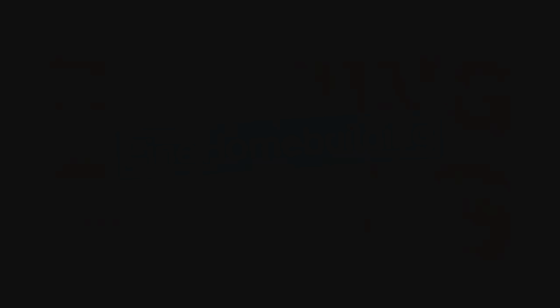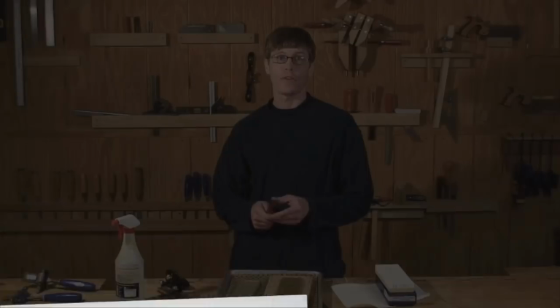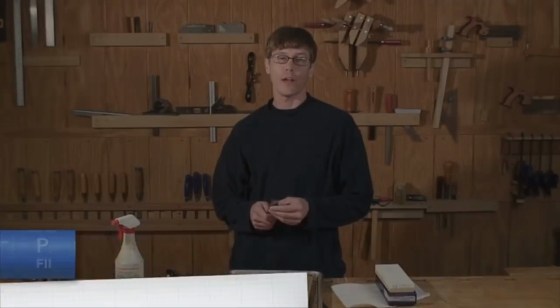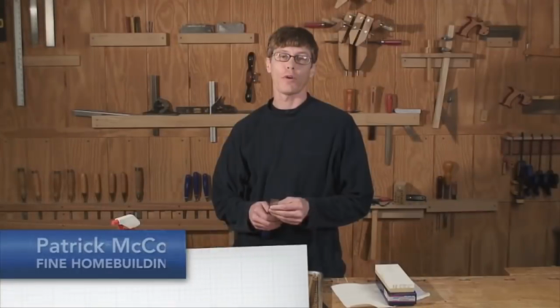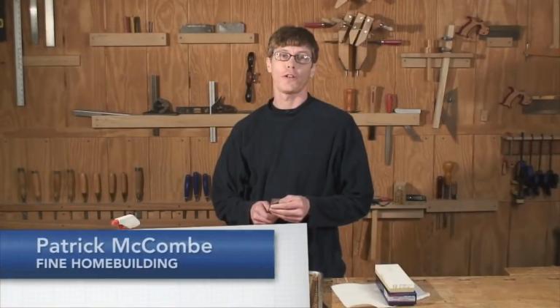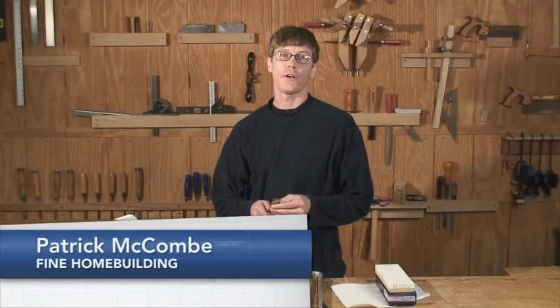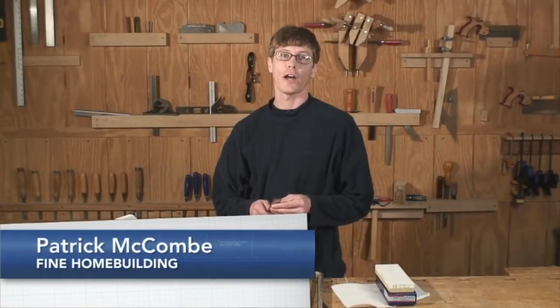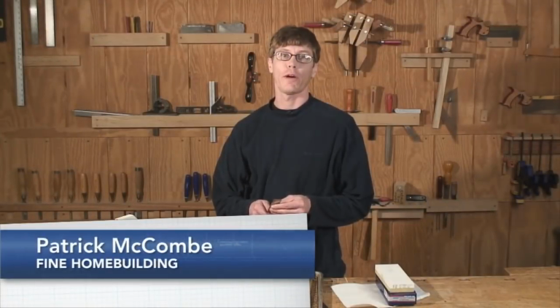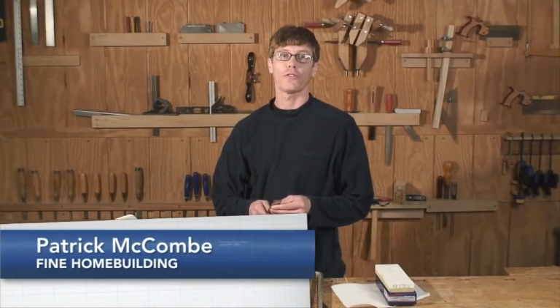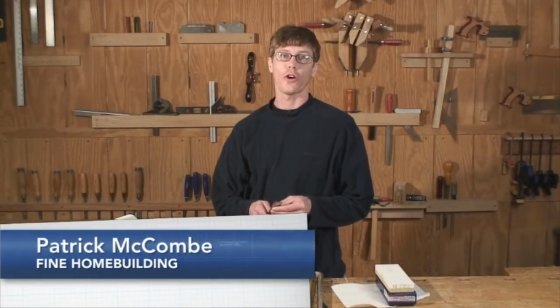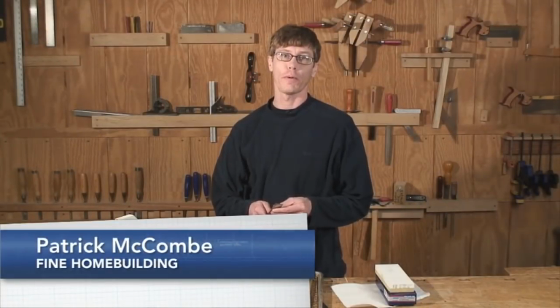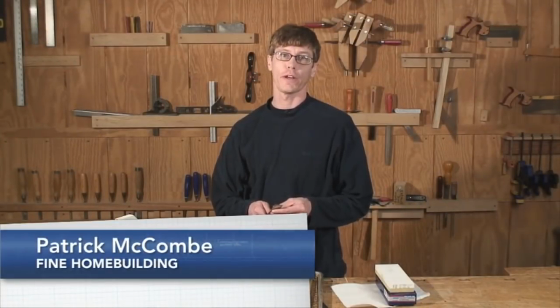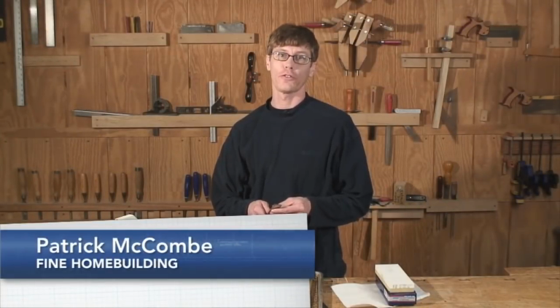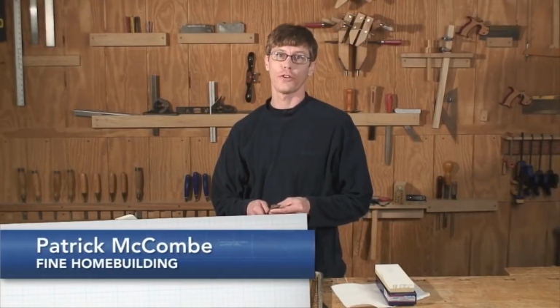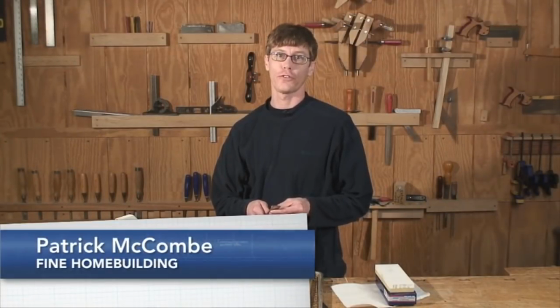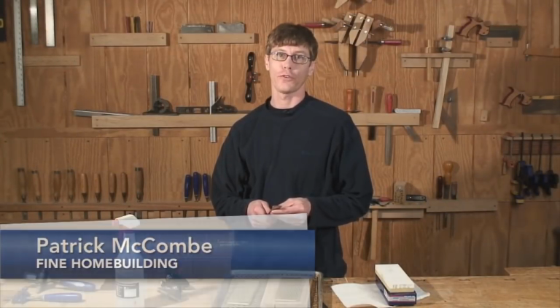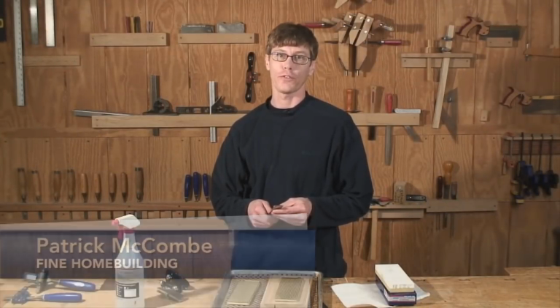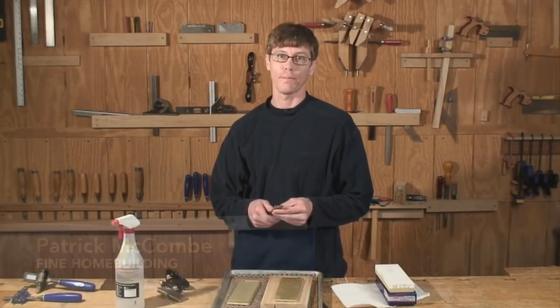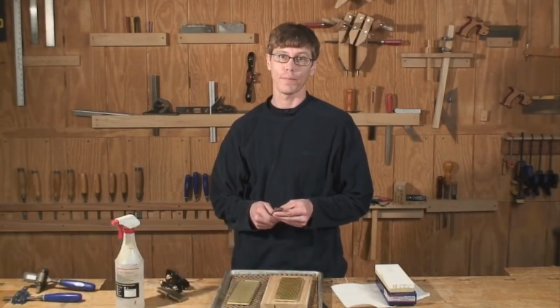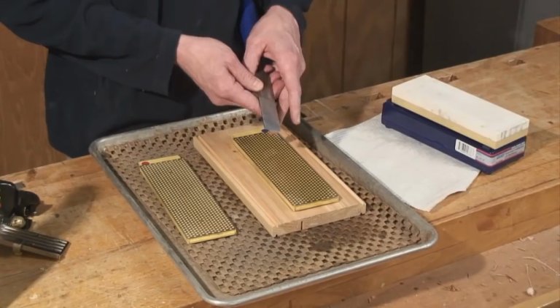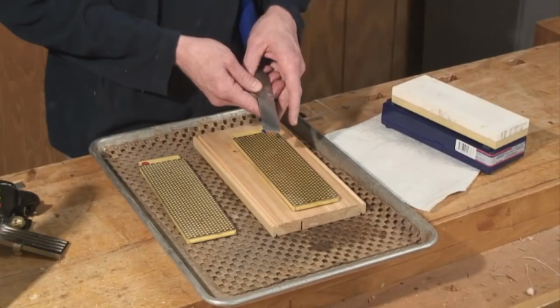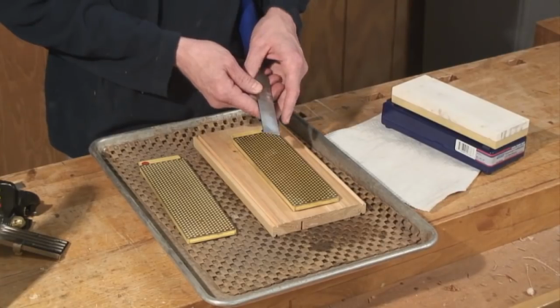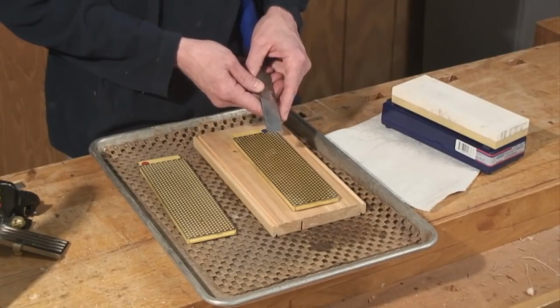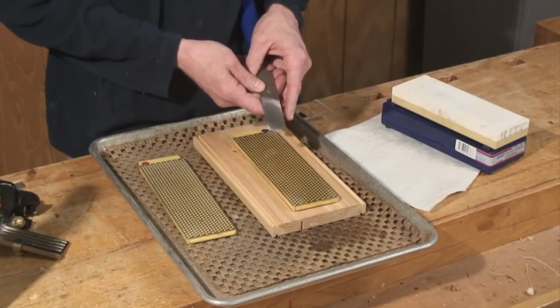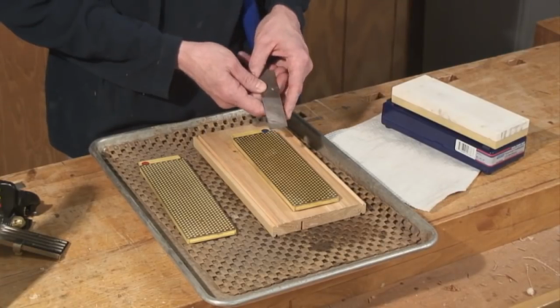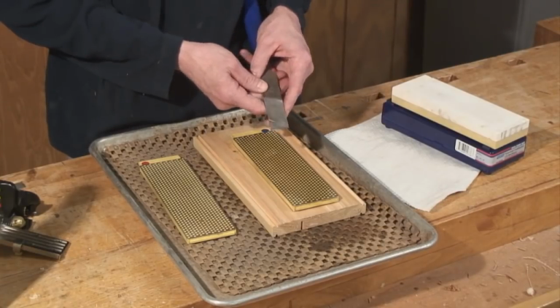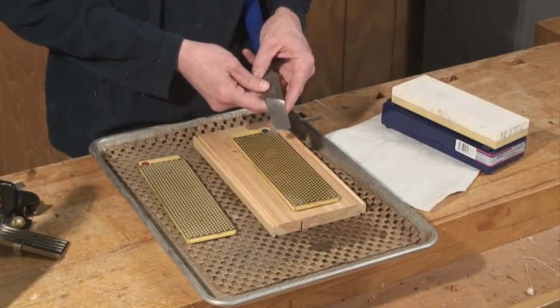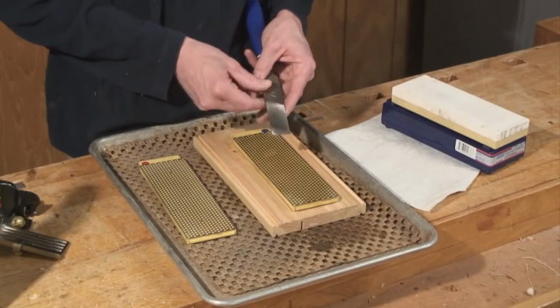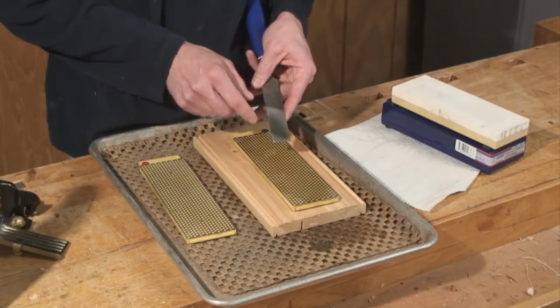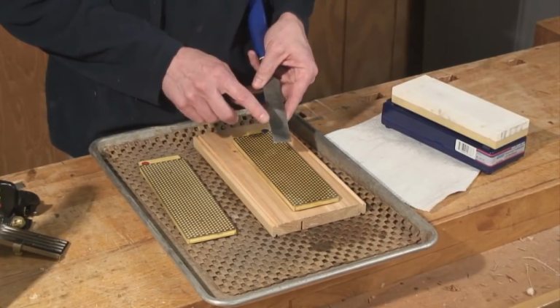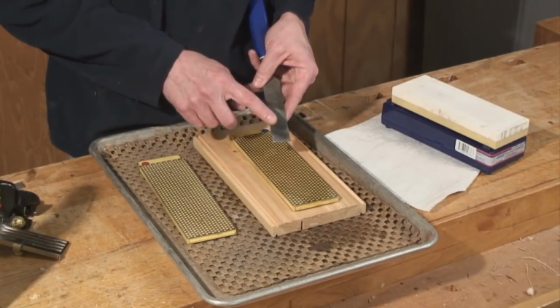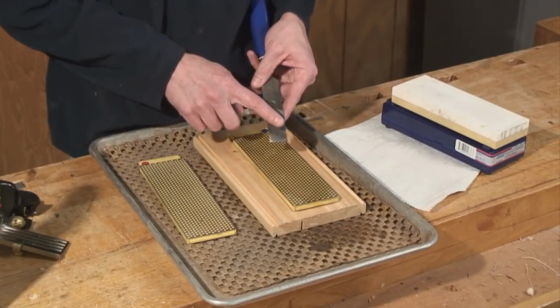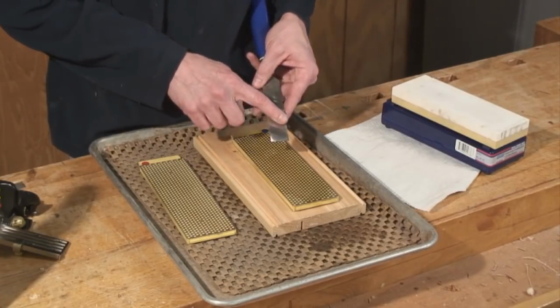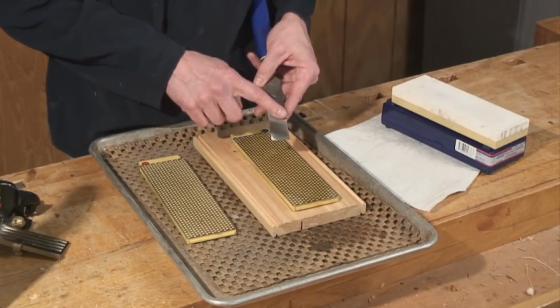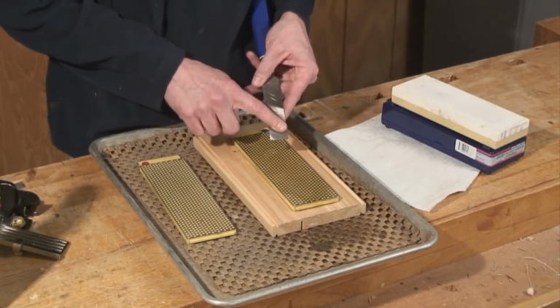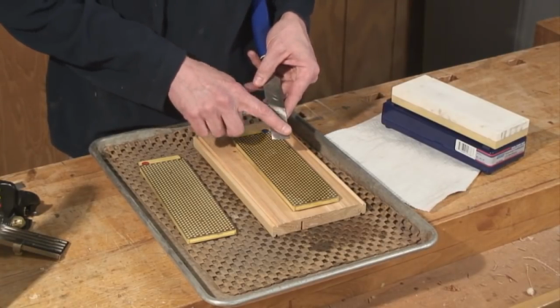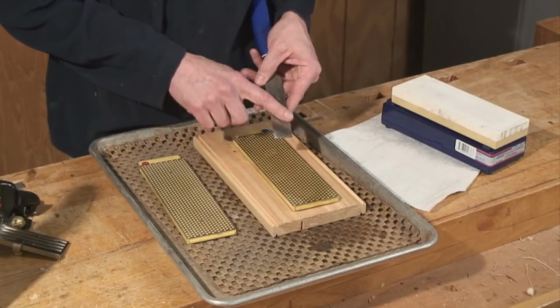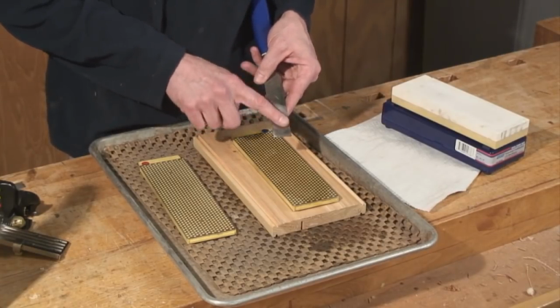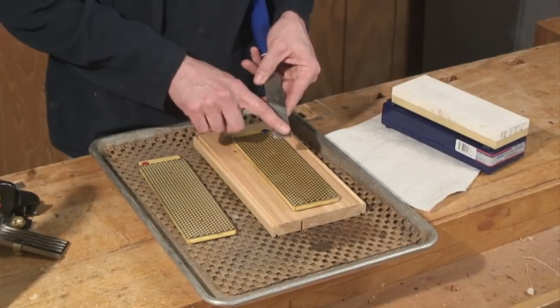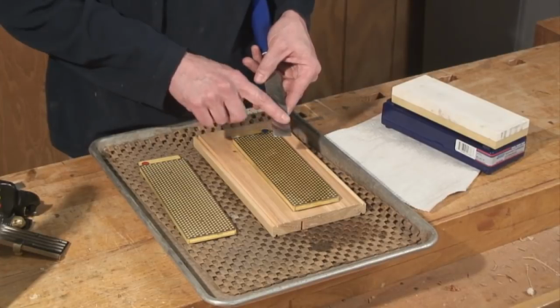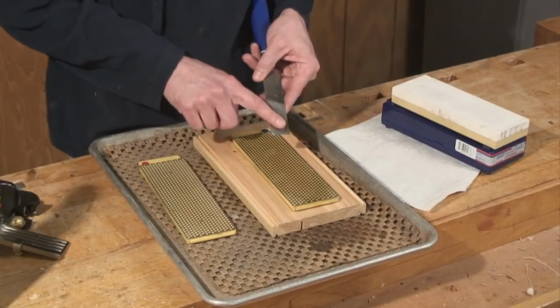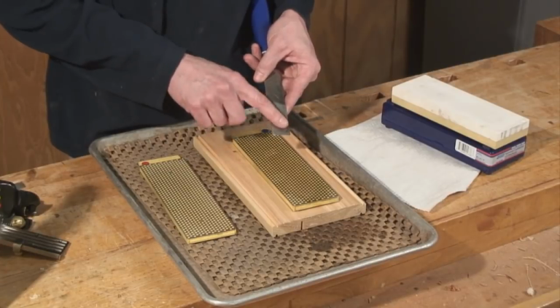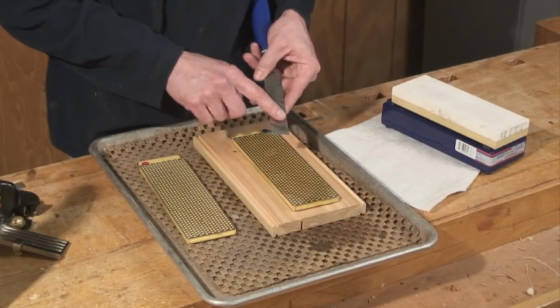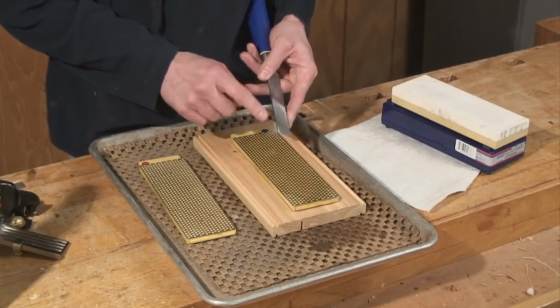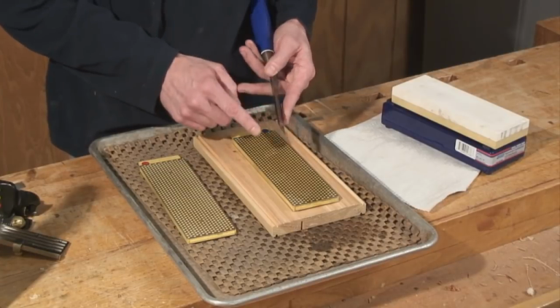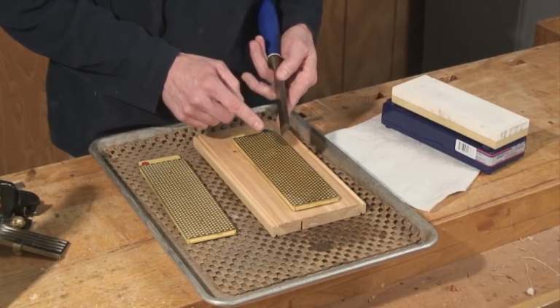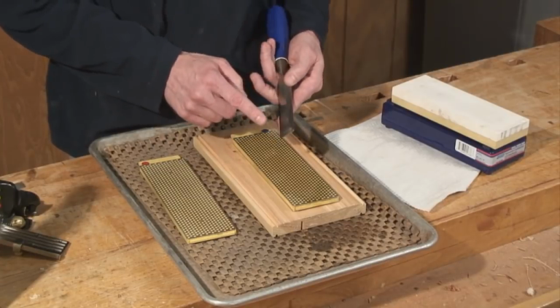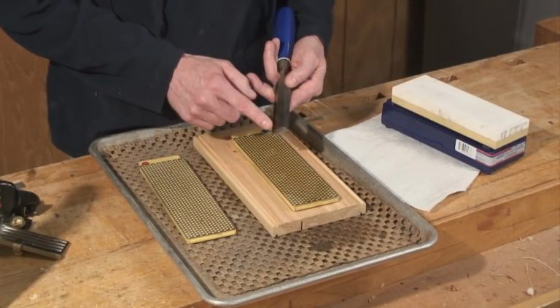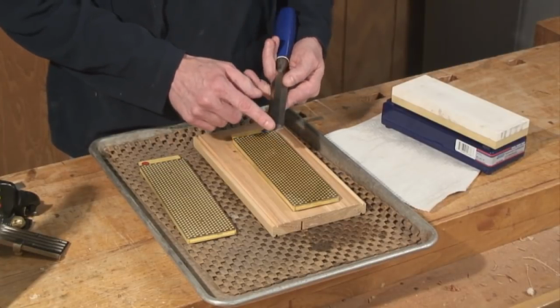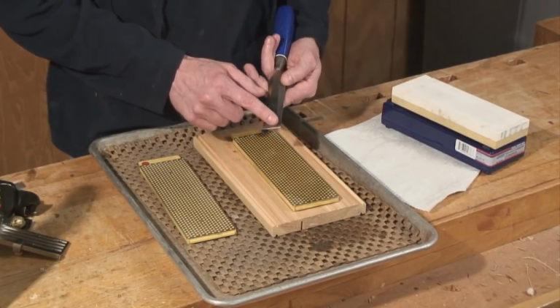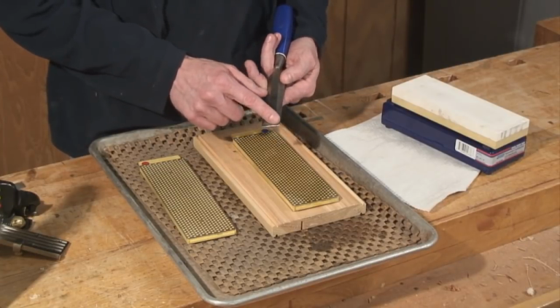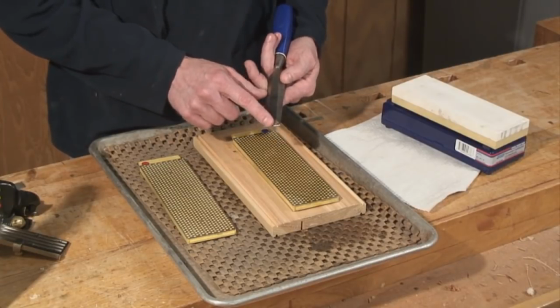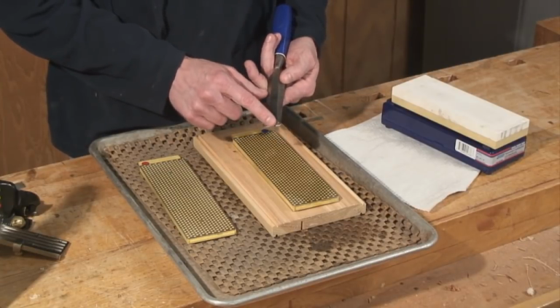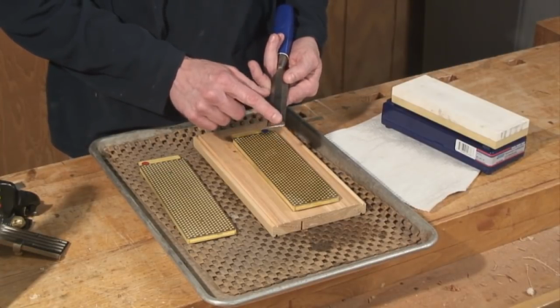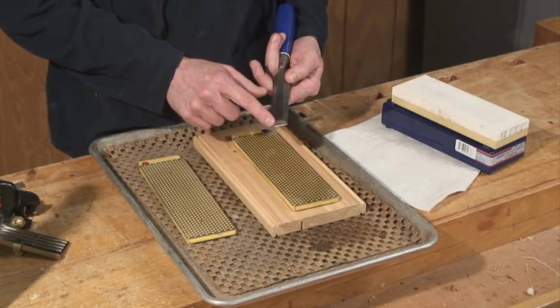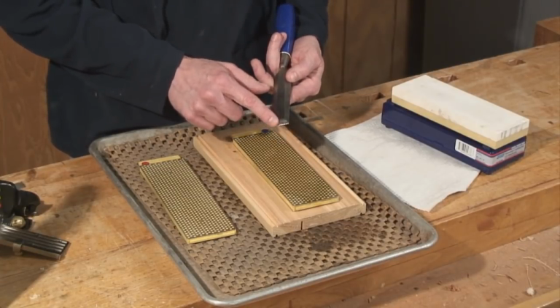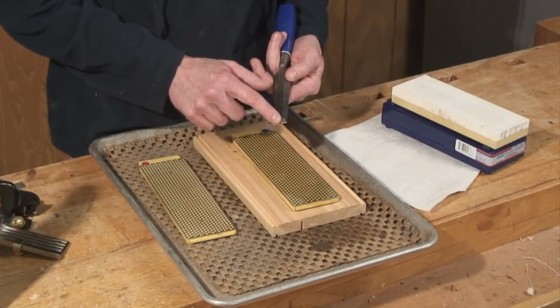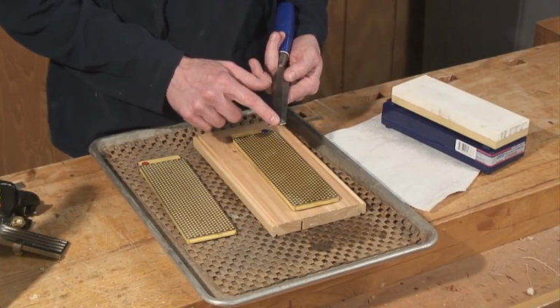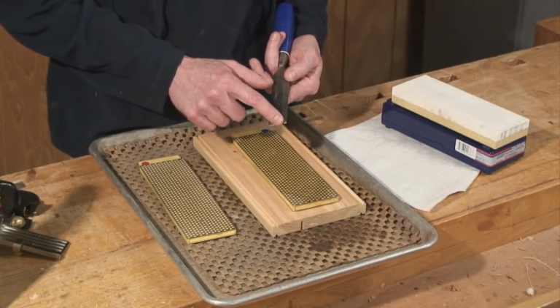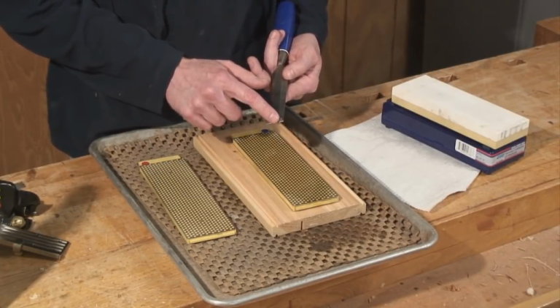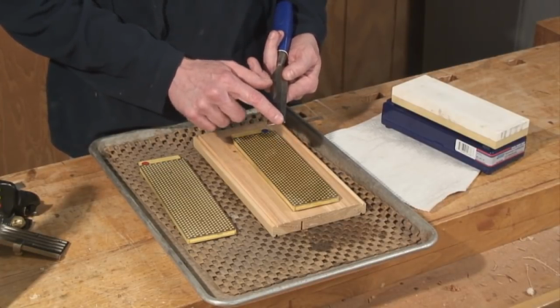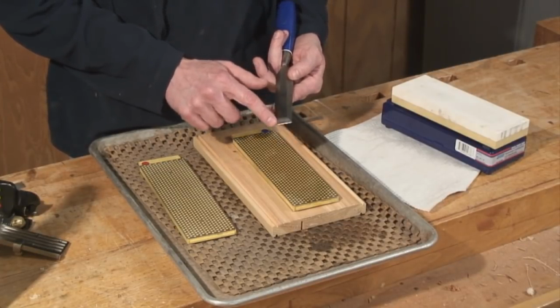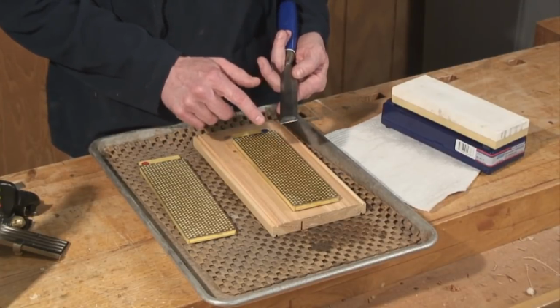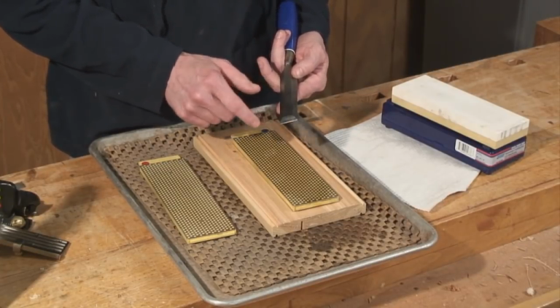Today we're going to talk about sharpening your chisels. Getting a good edge is really about the back of the chisel, a flat plane on the bevel, and where they intersect.